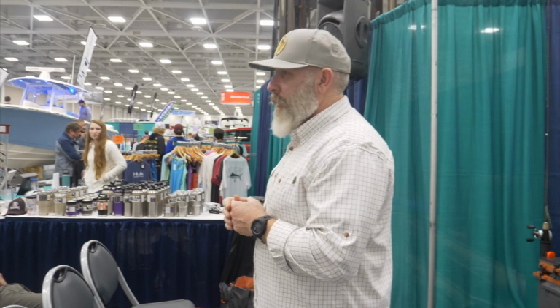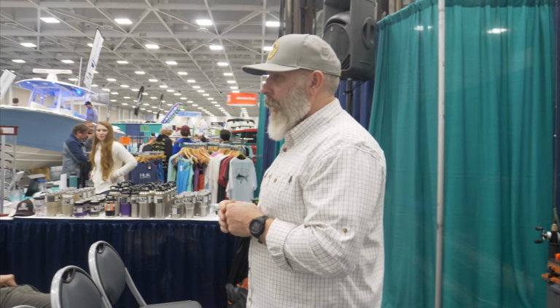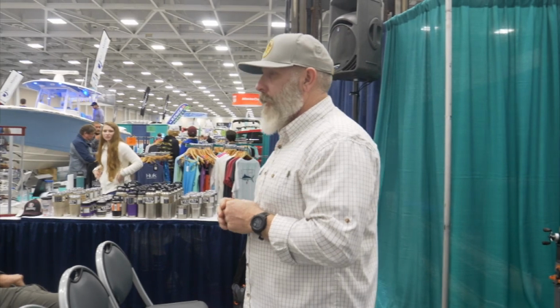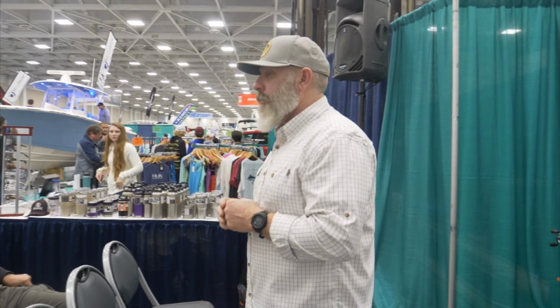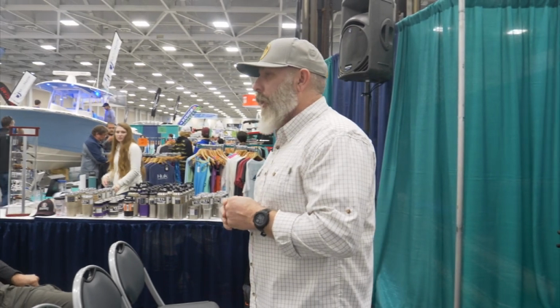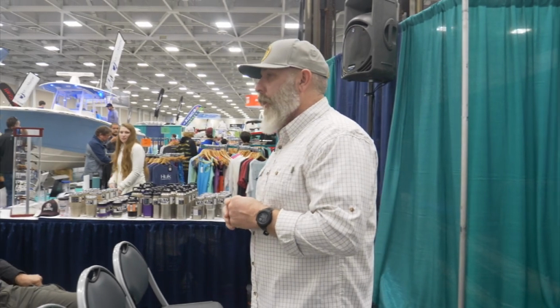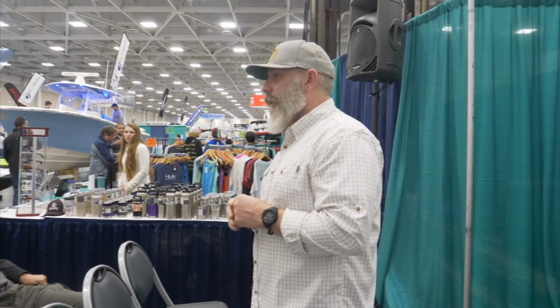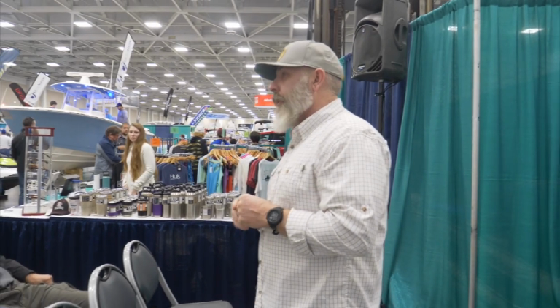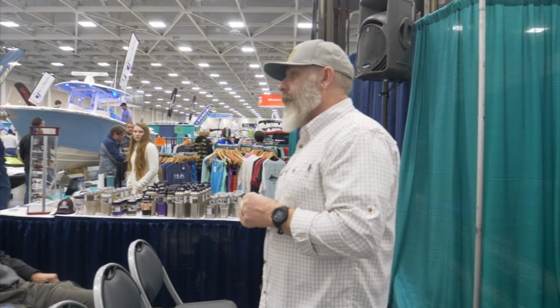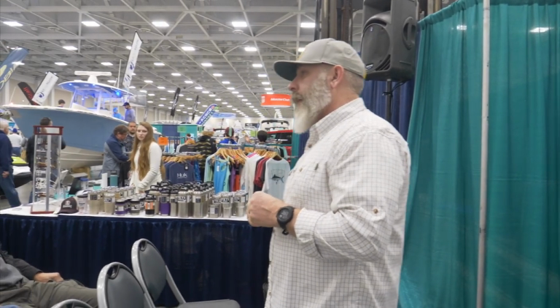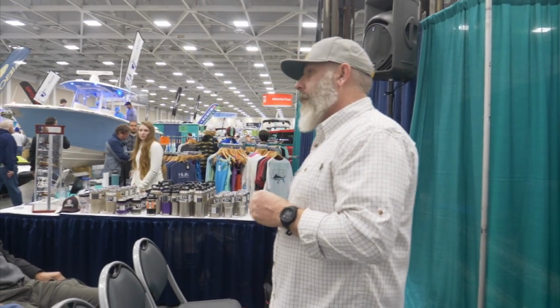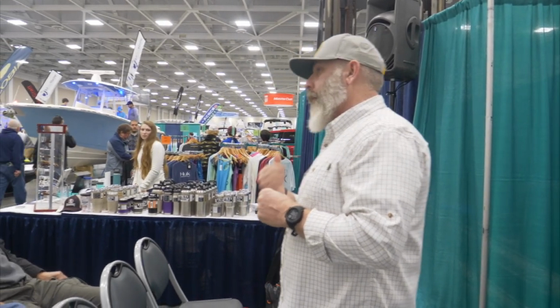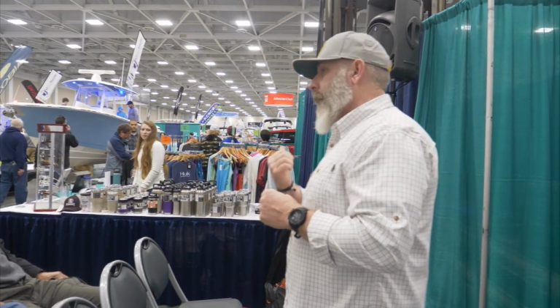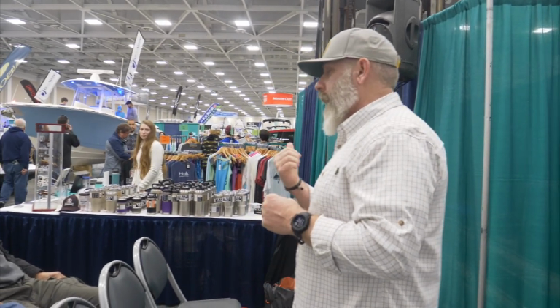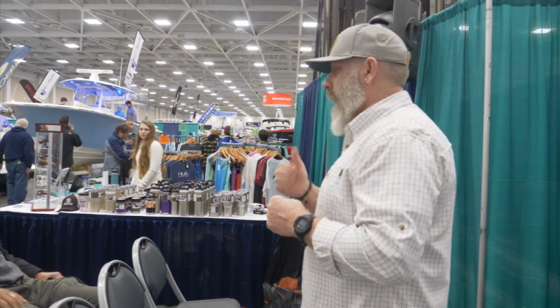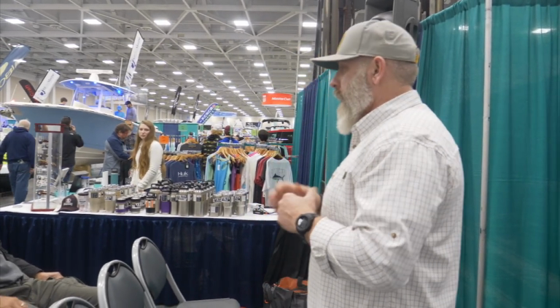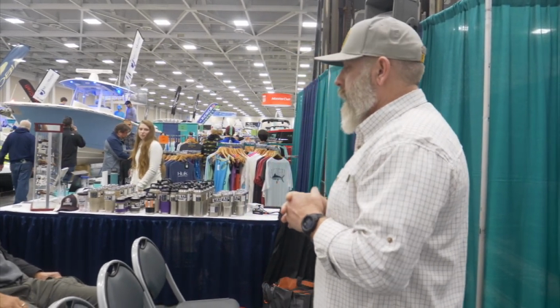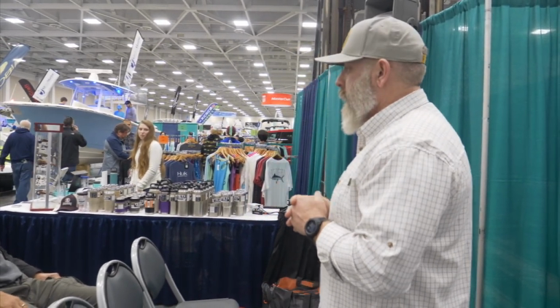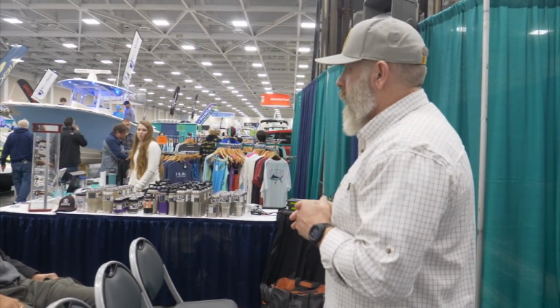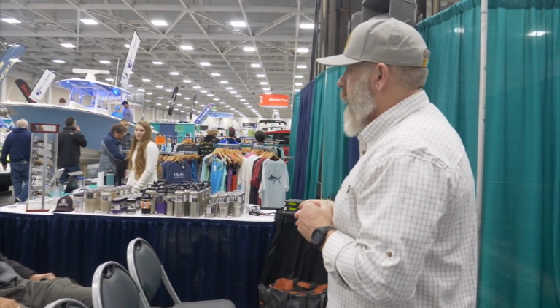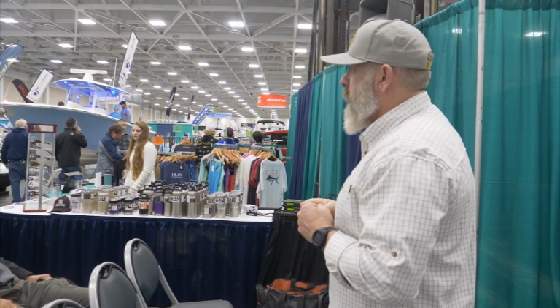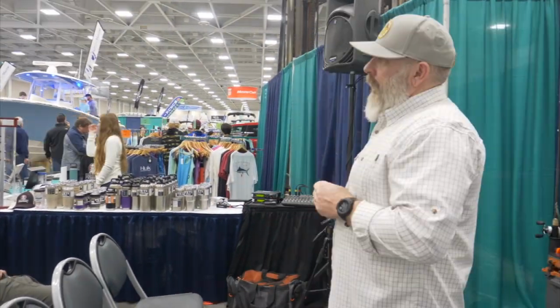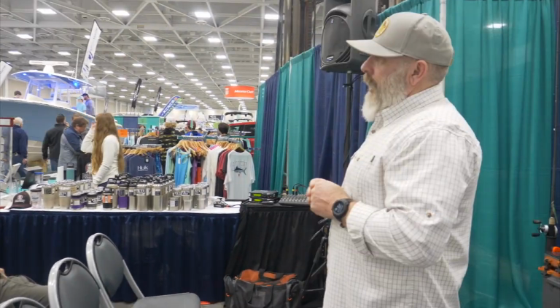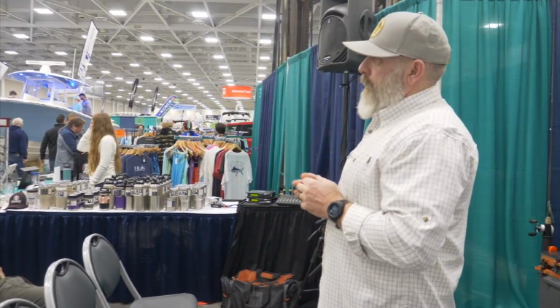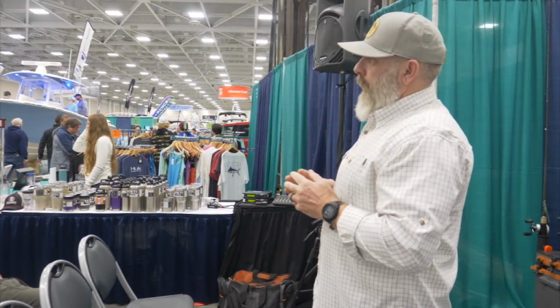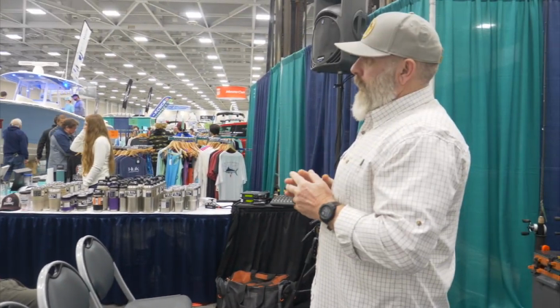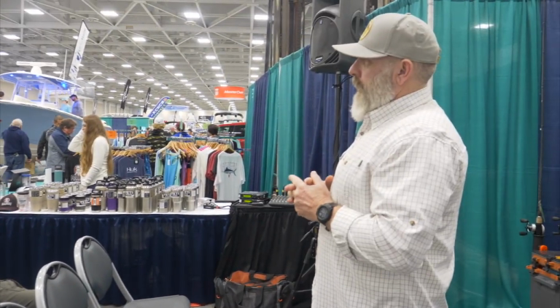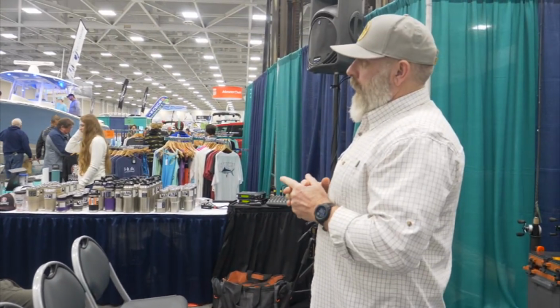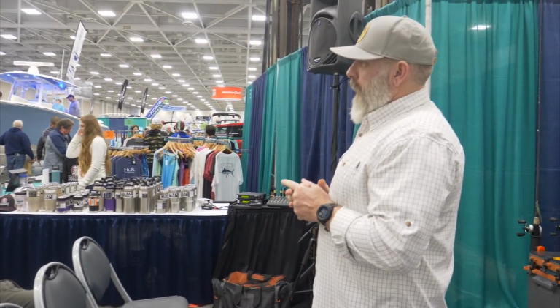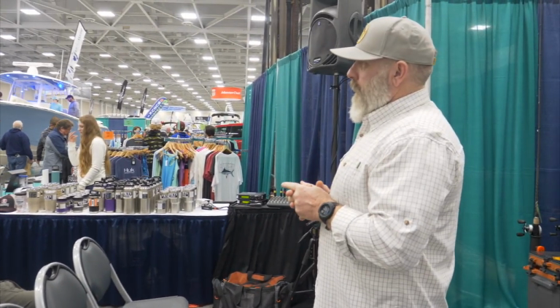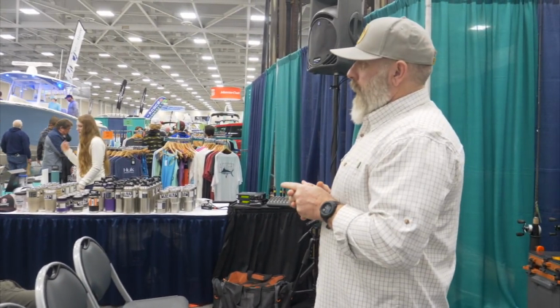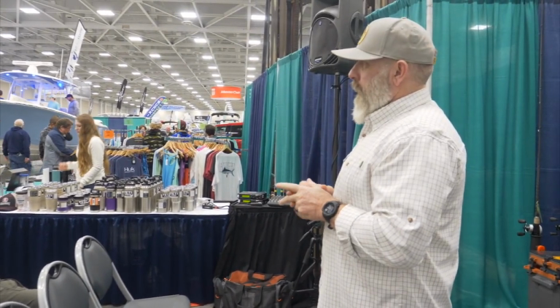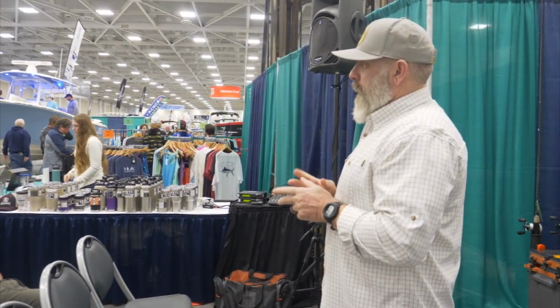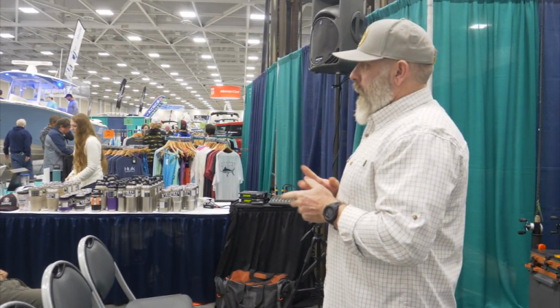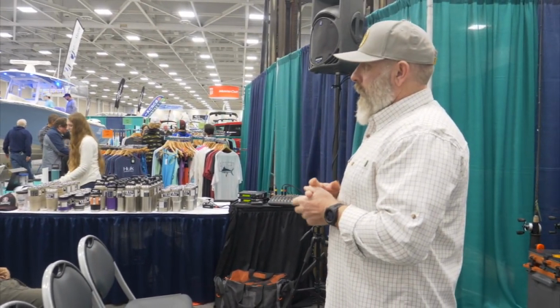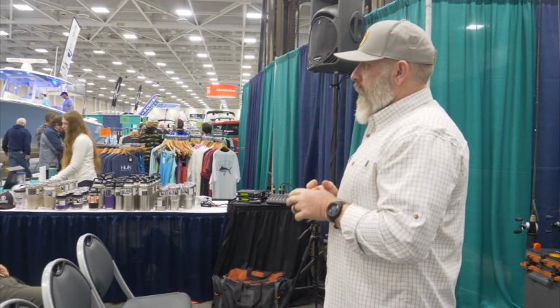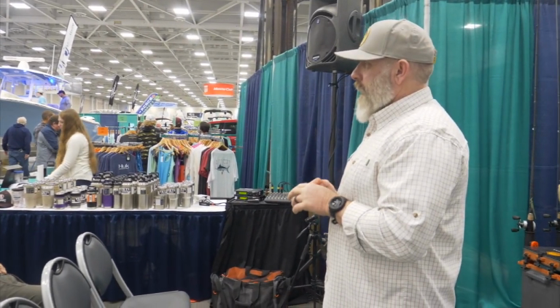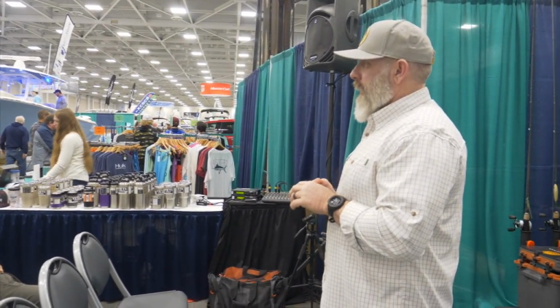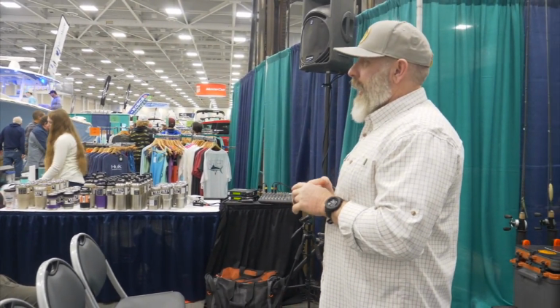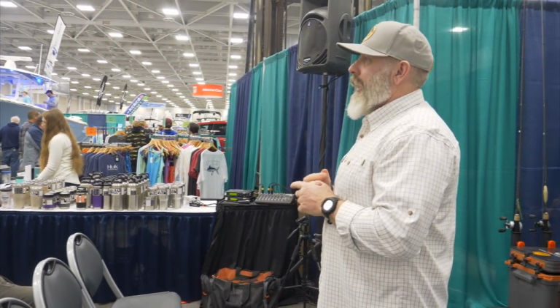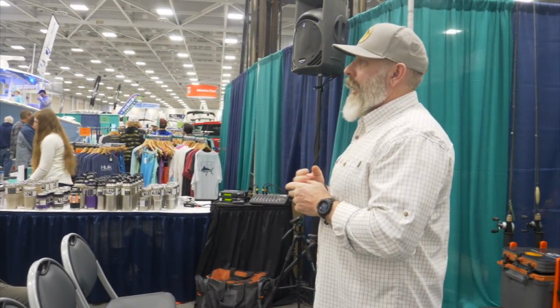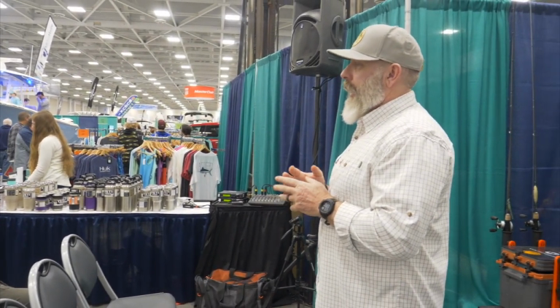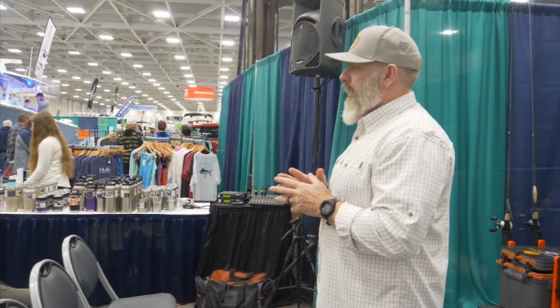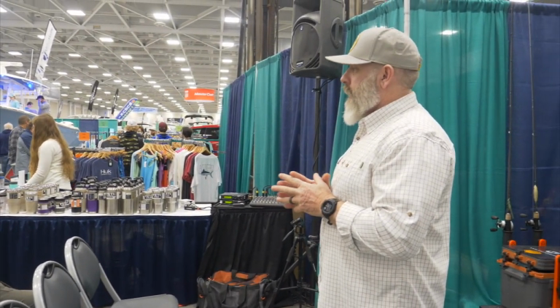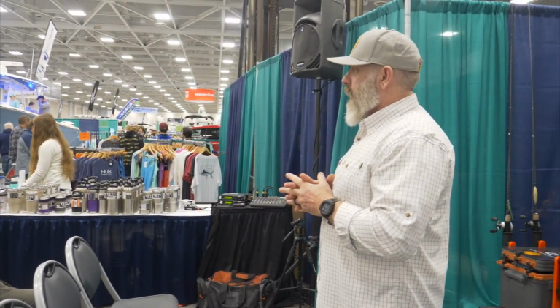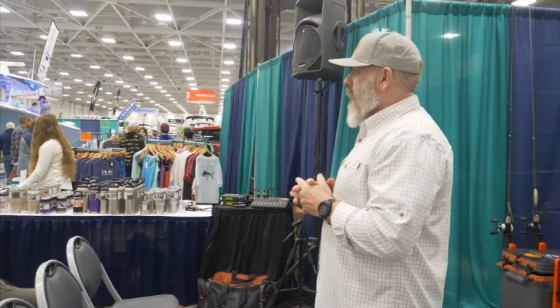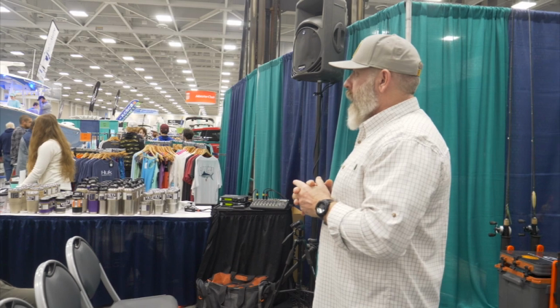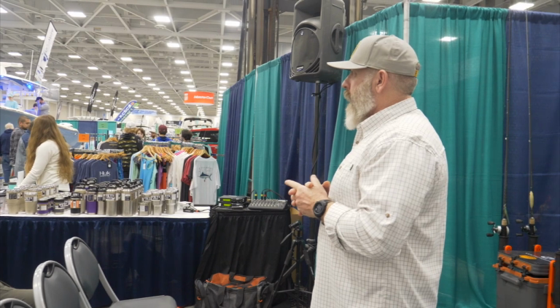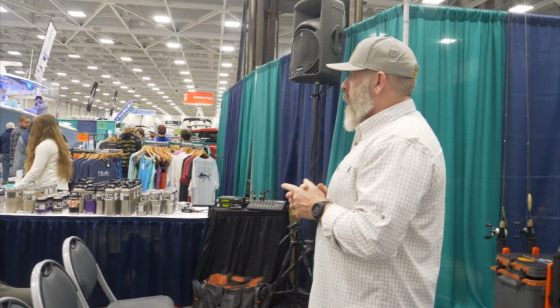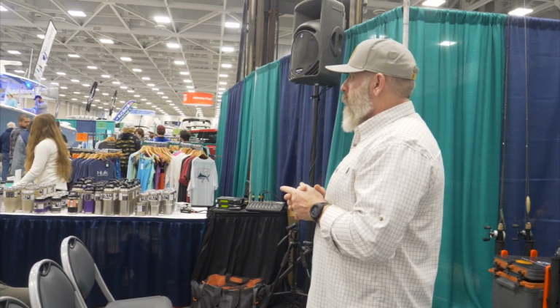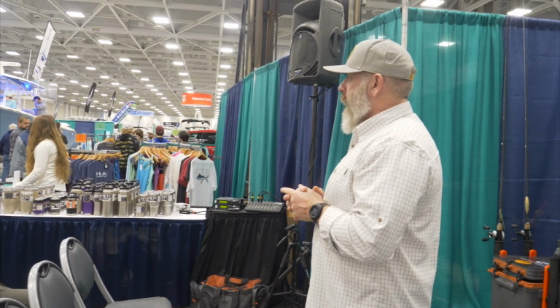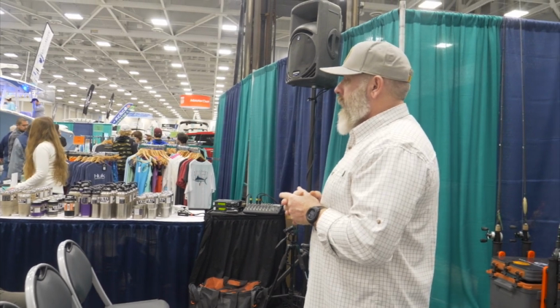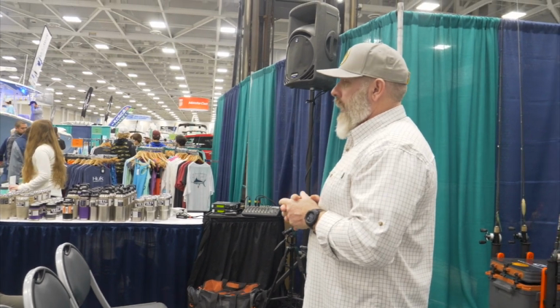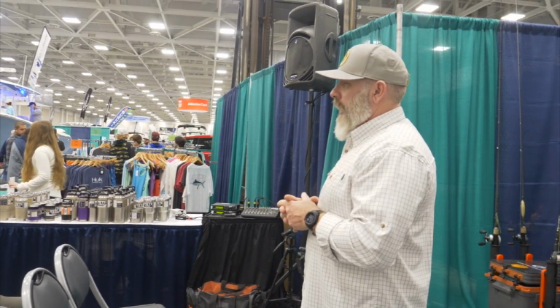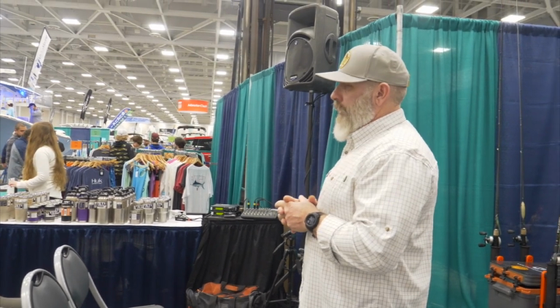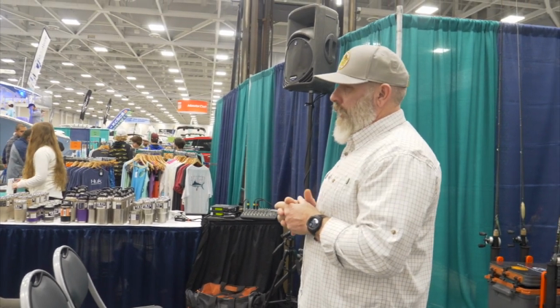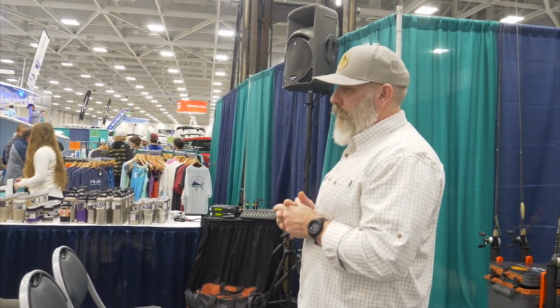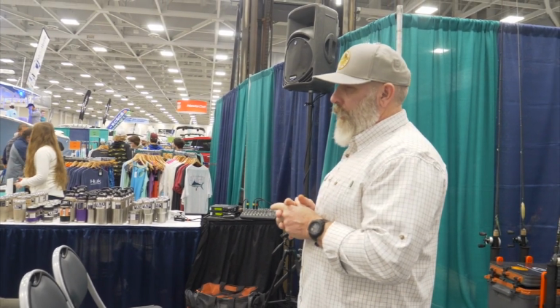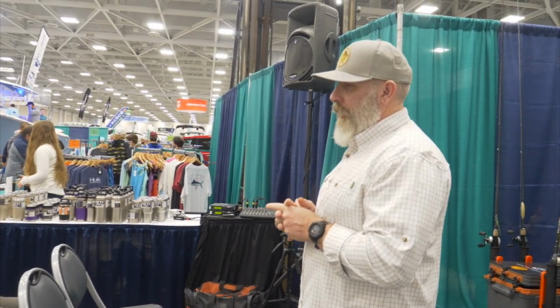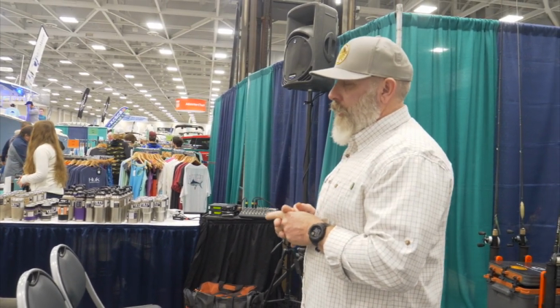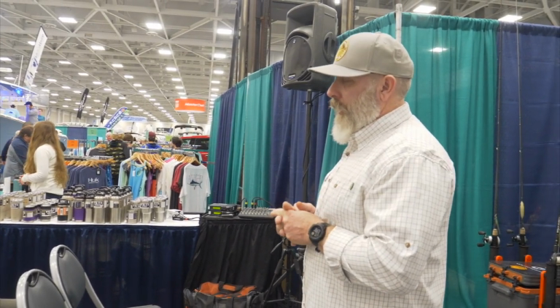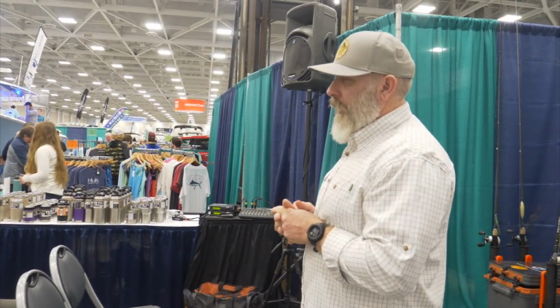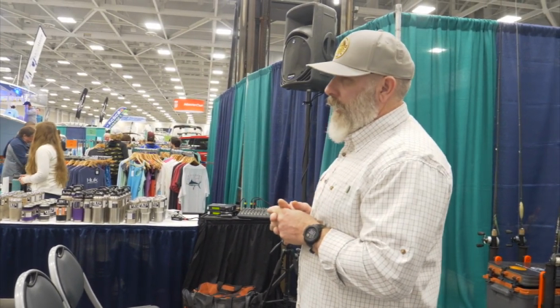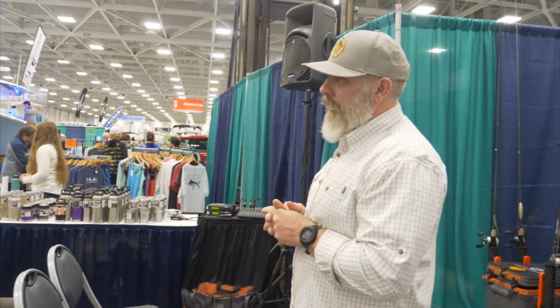My name is Mark Lozier. I work at Ocean's East. I've fished and lived here since '88, so I've got a little bit of time and experience around here.